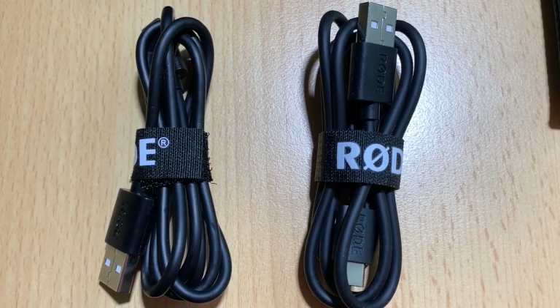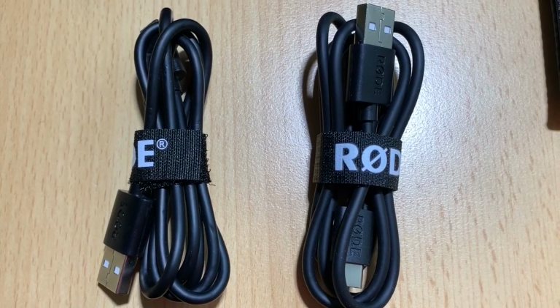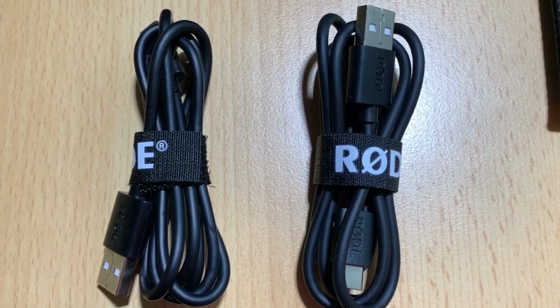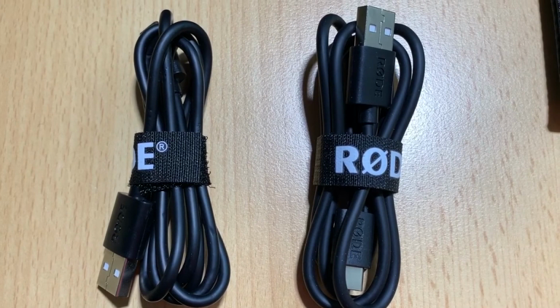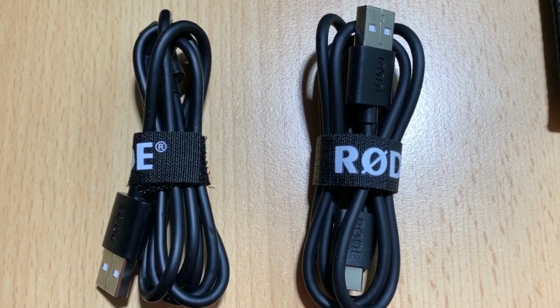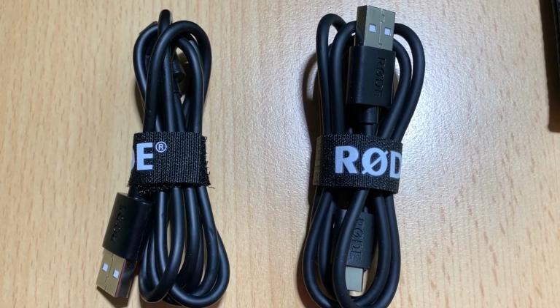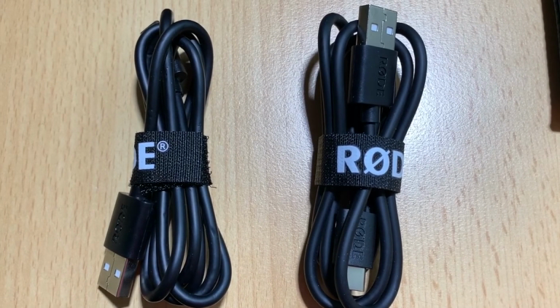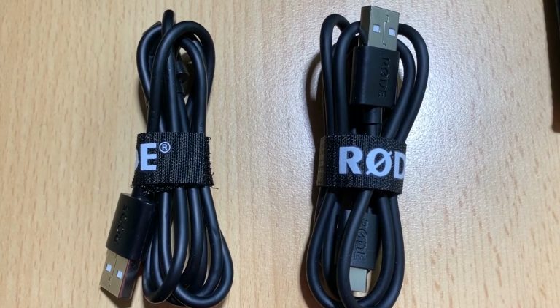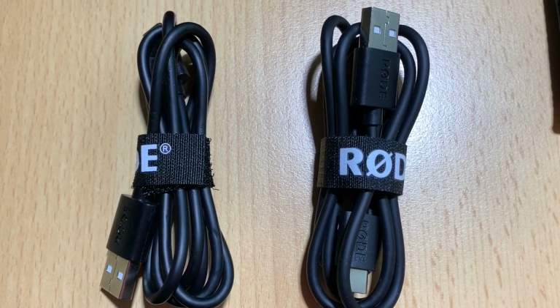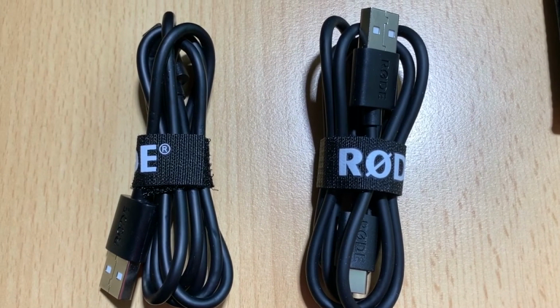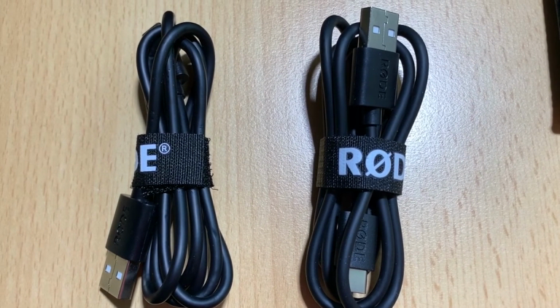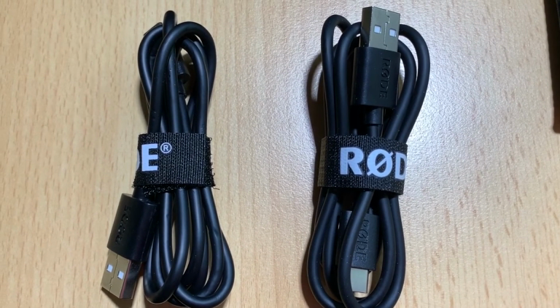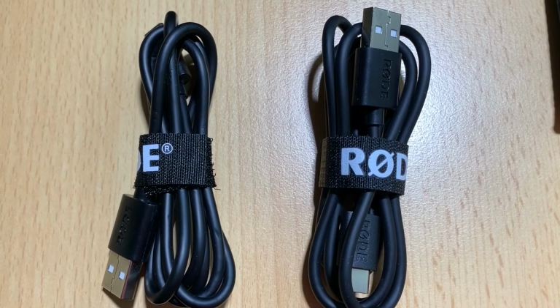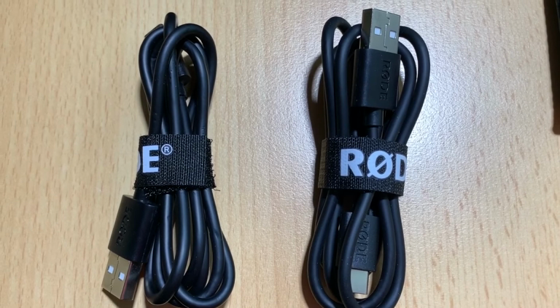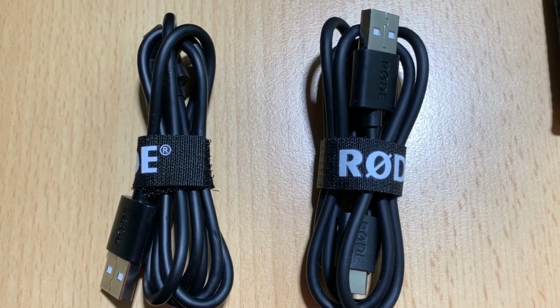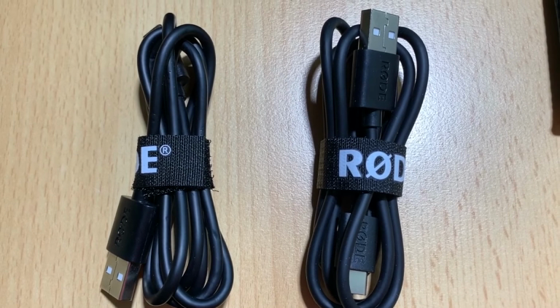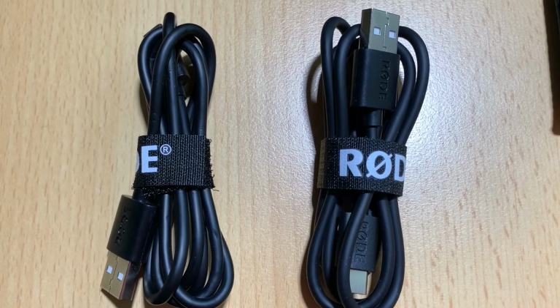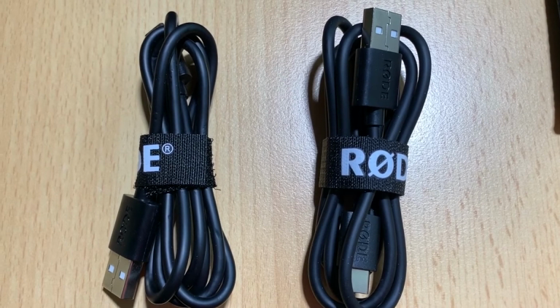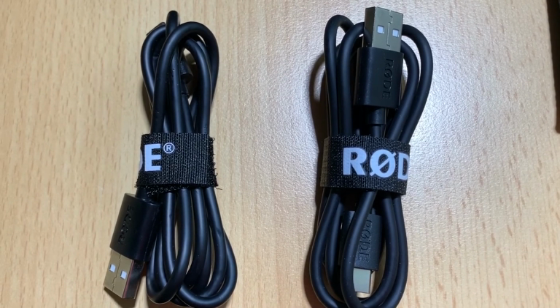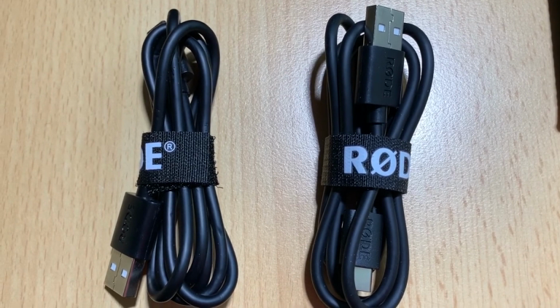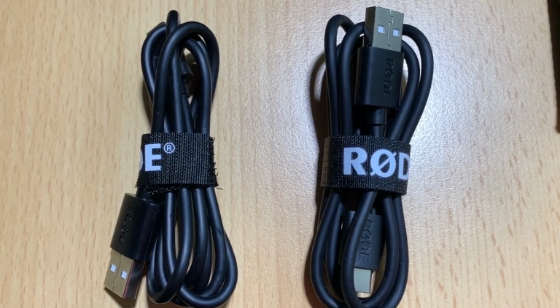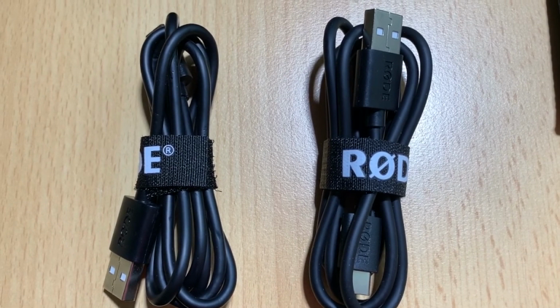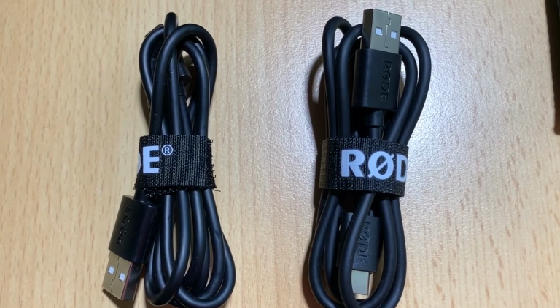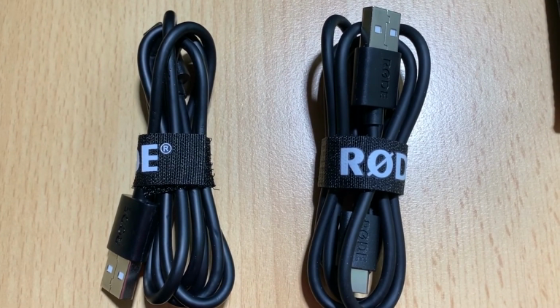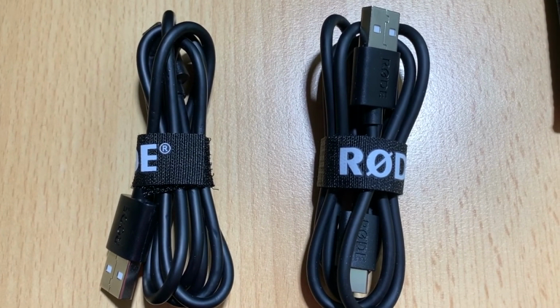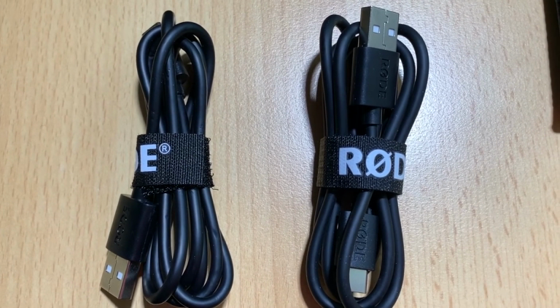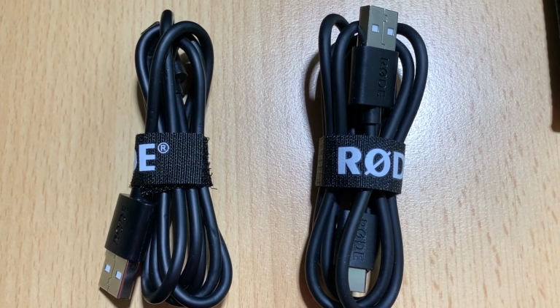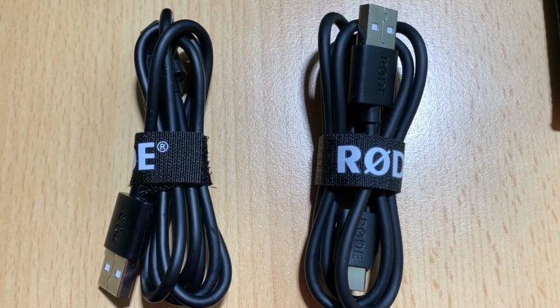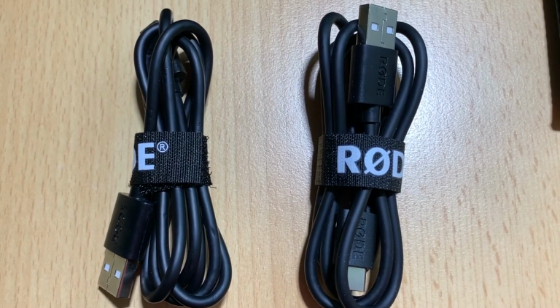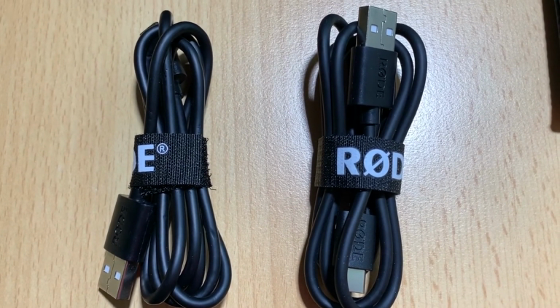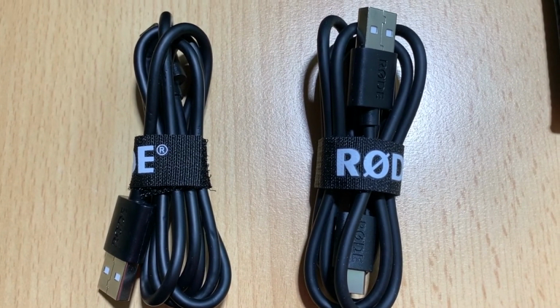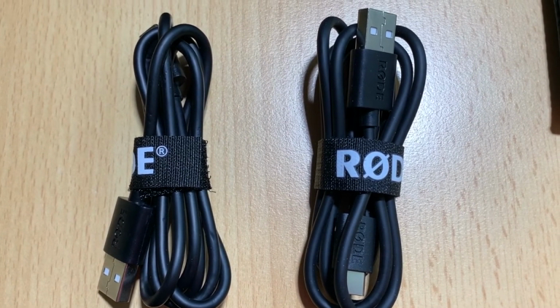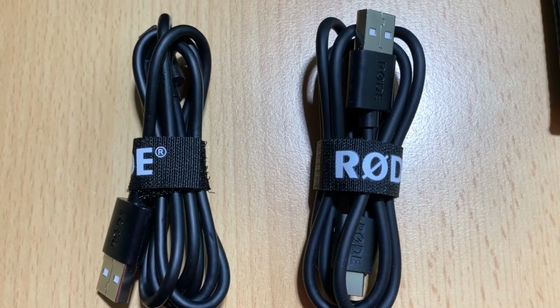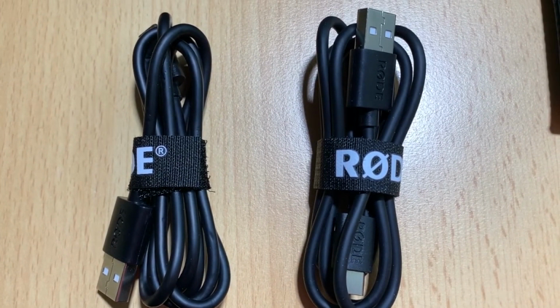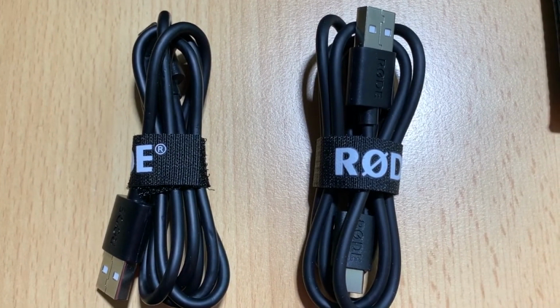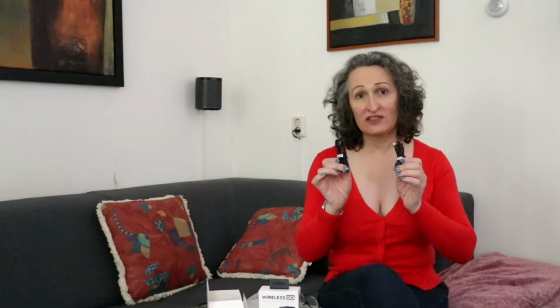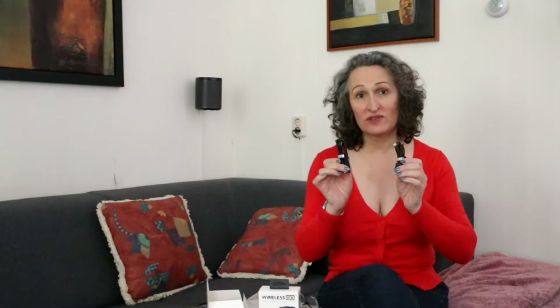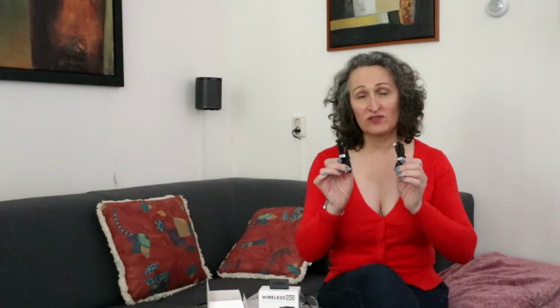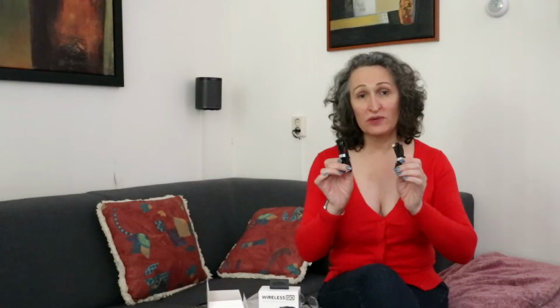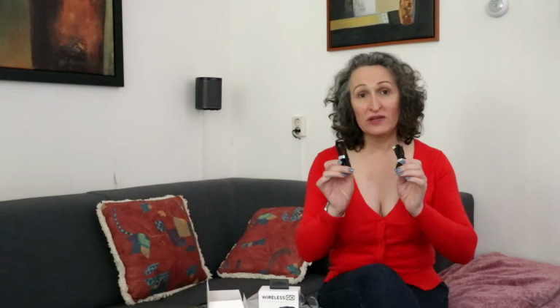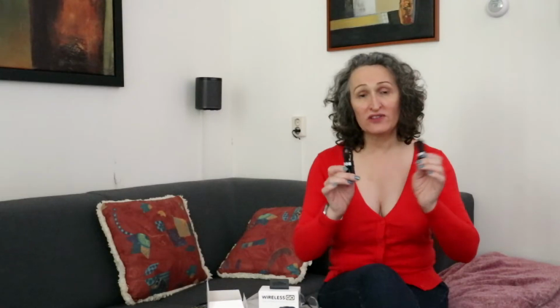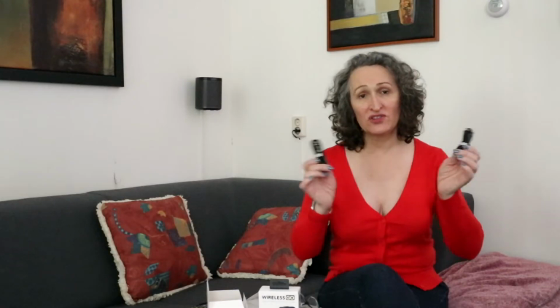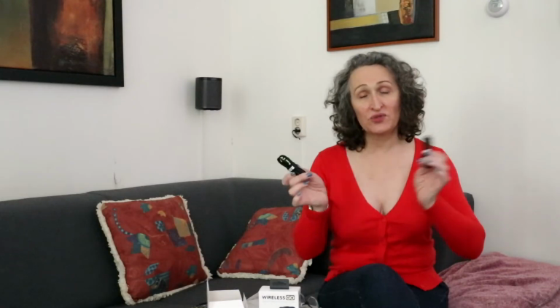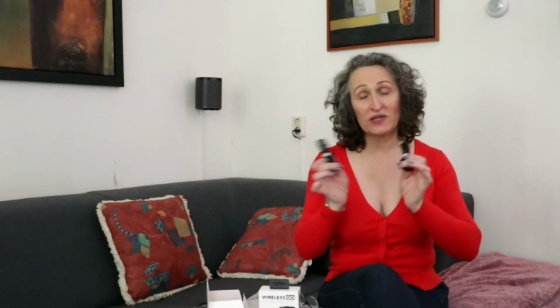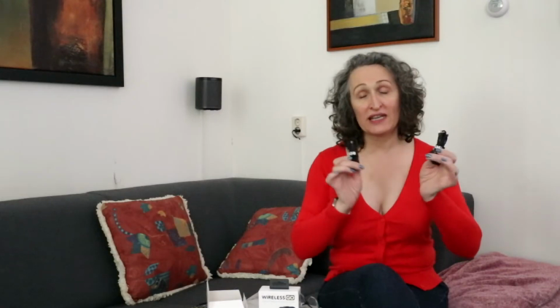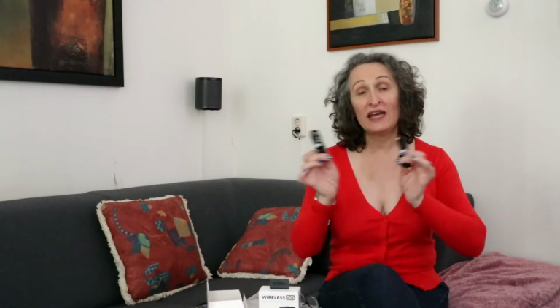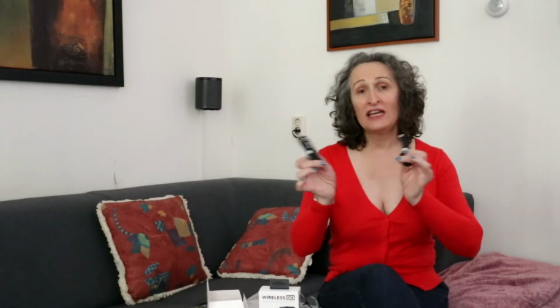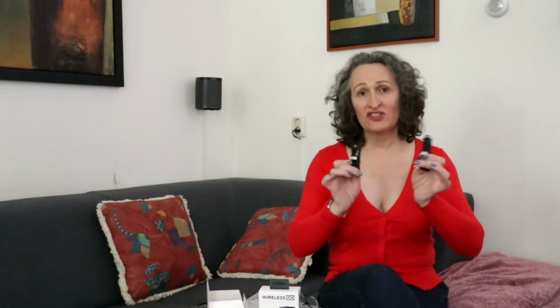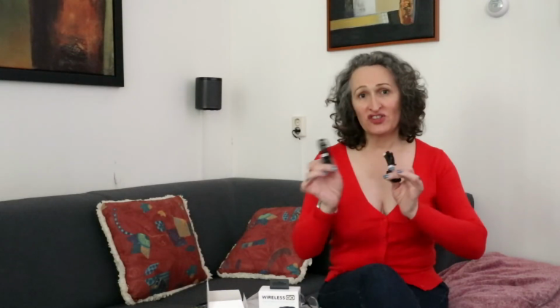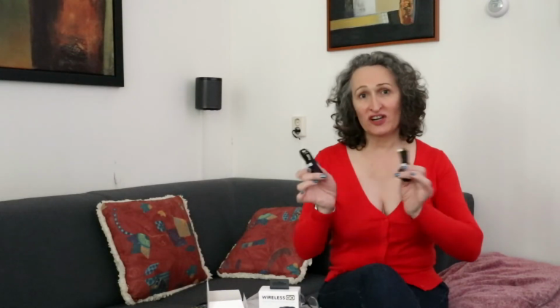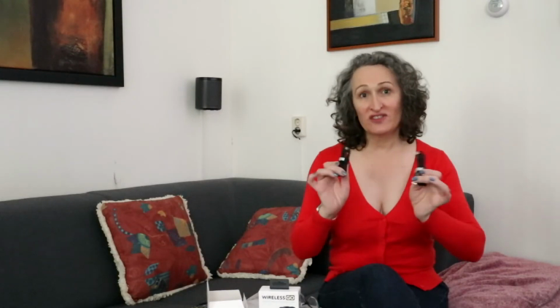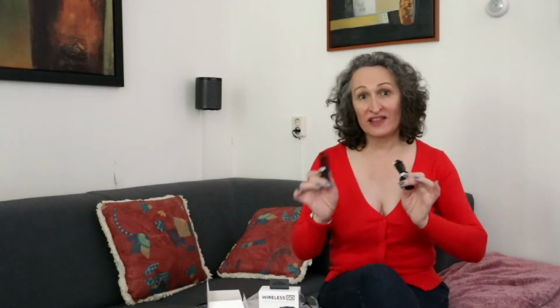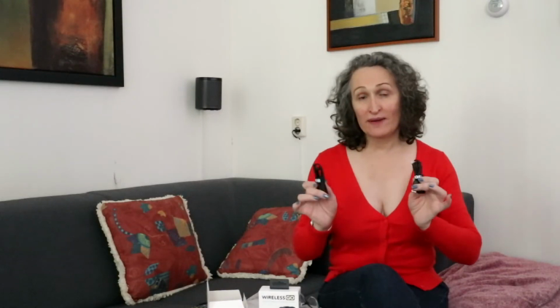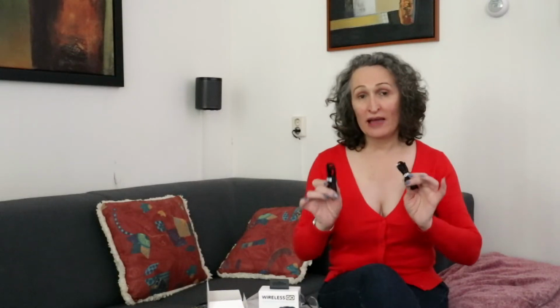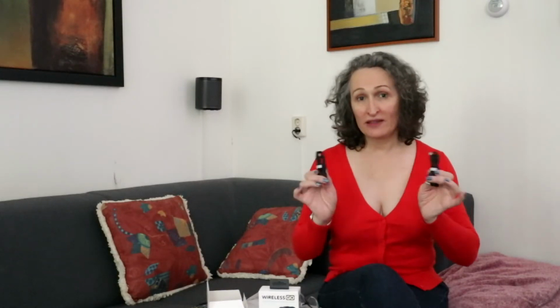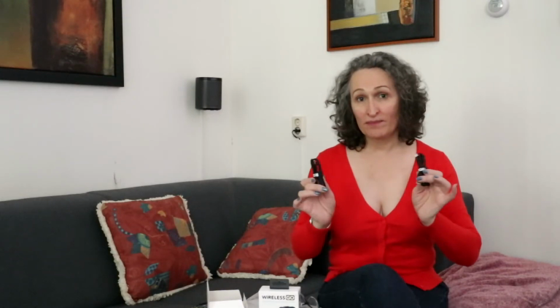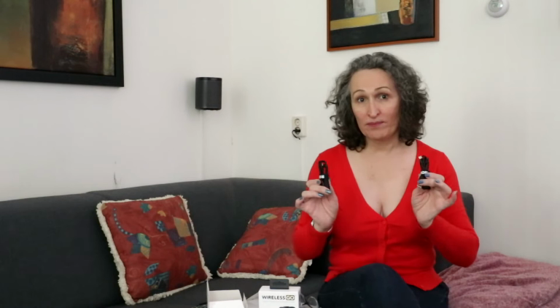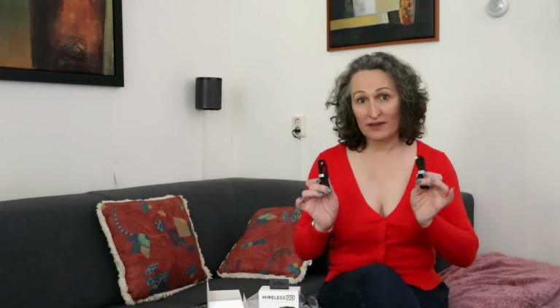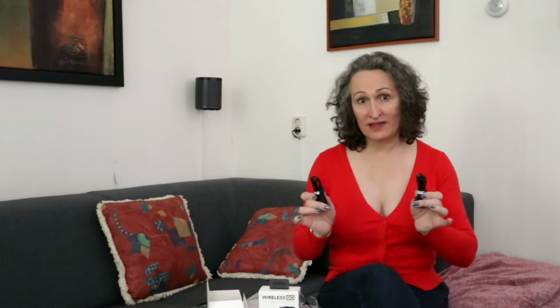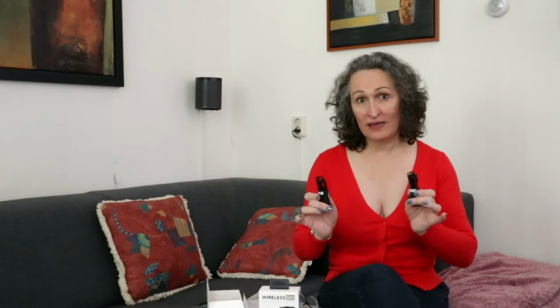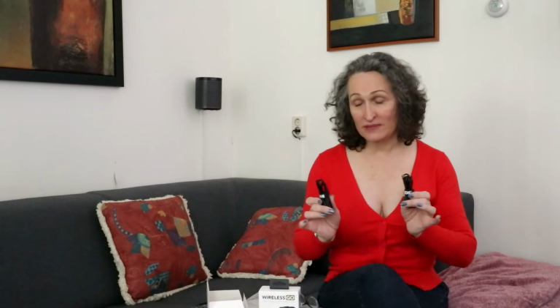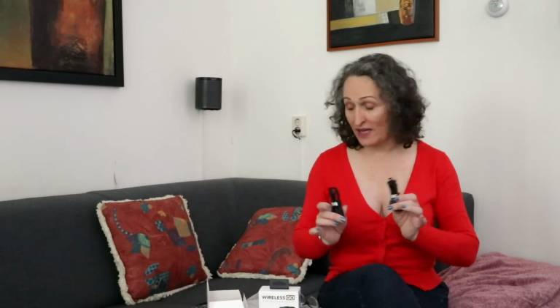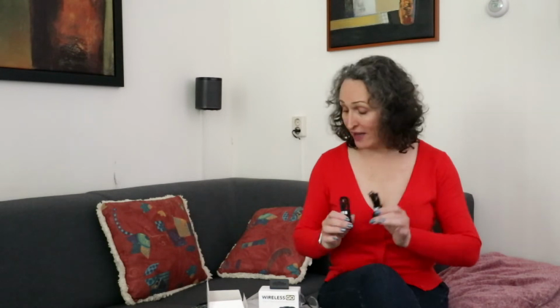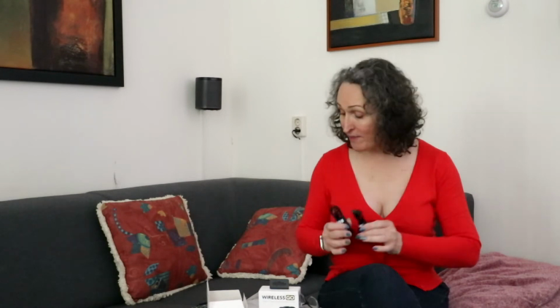You also get two charging cables — one for the receiver and one for the transmitter — so you can charge them at the same time.